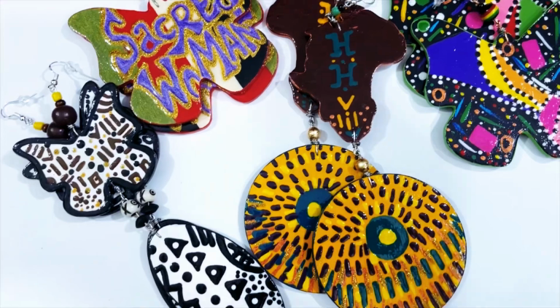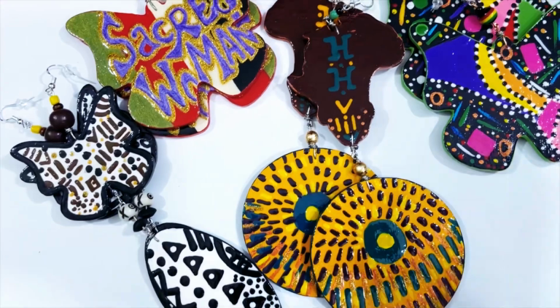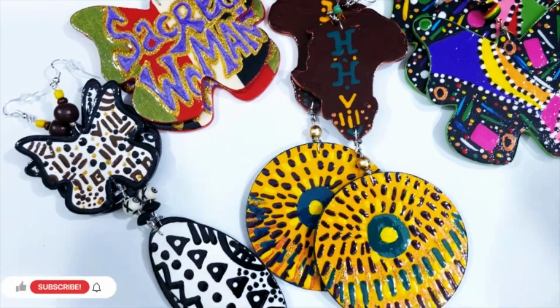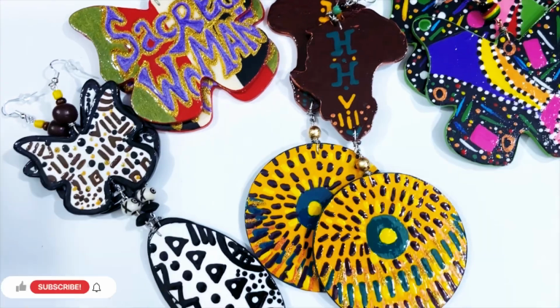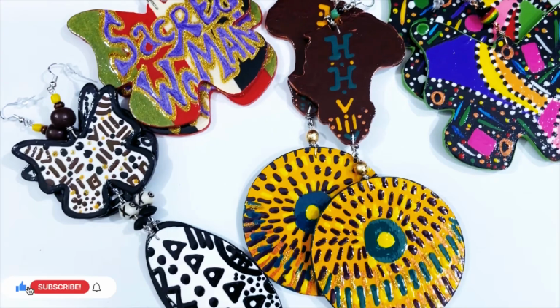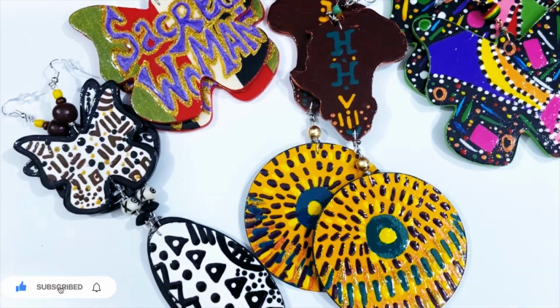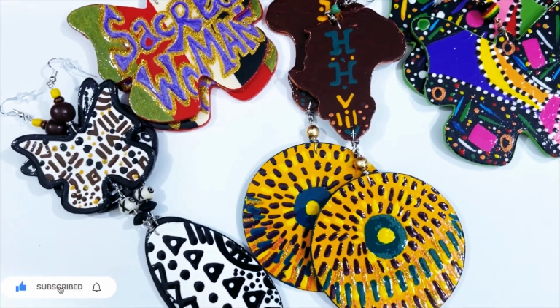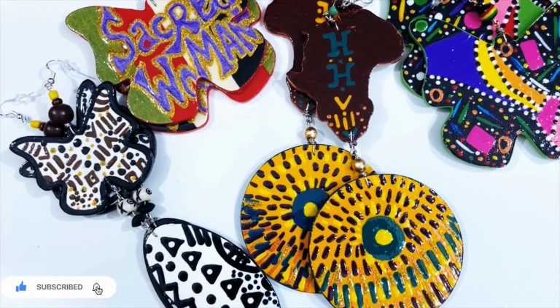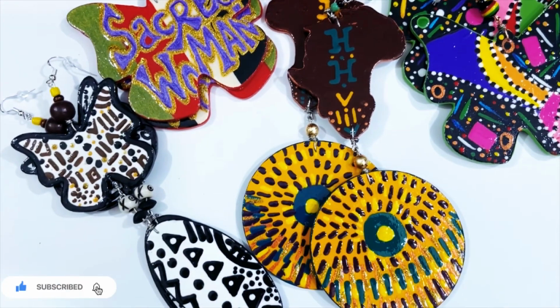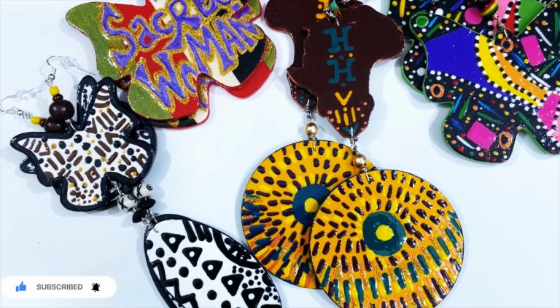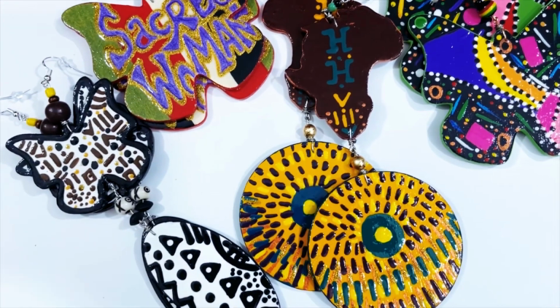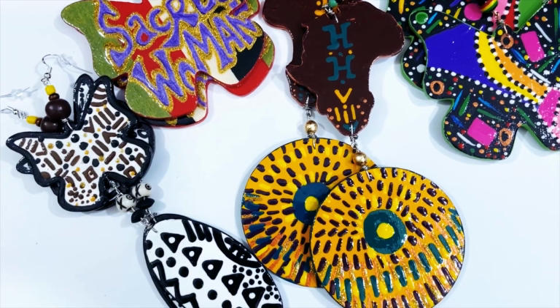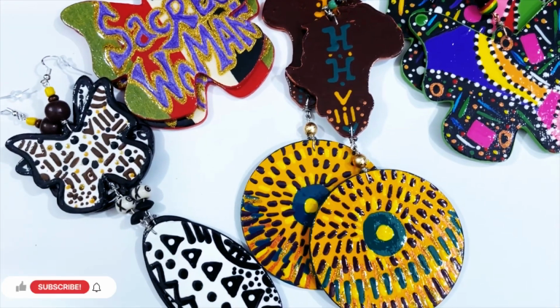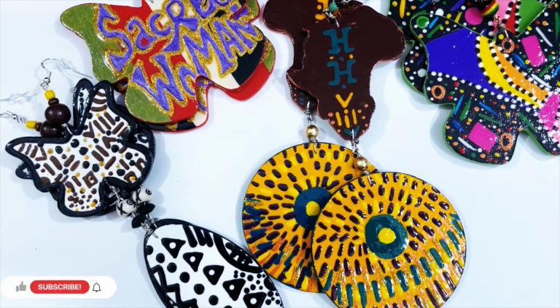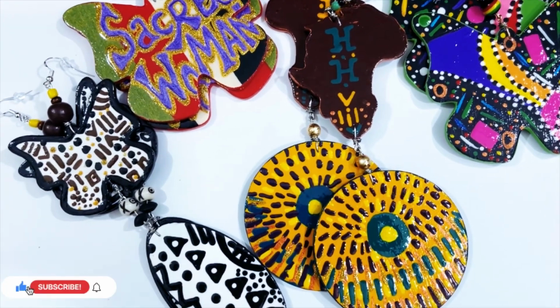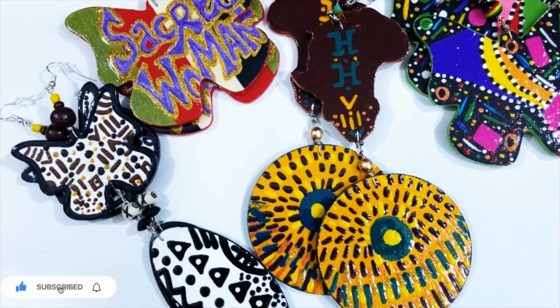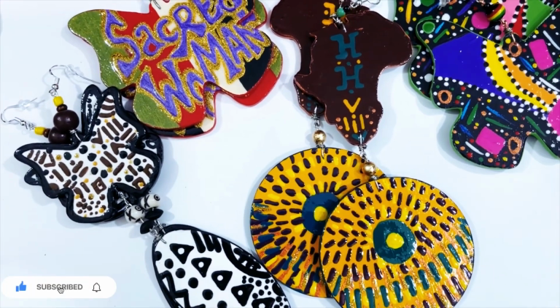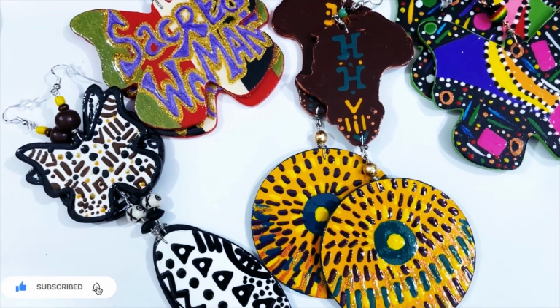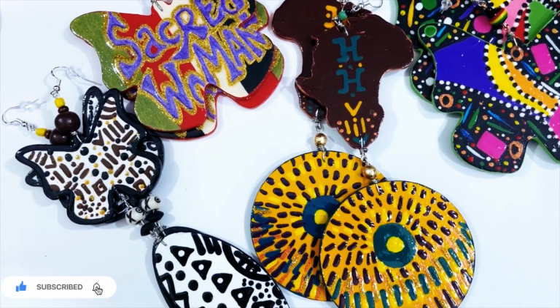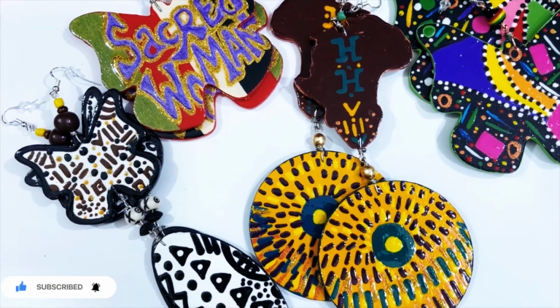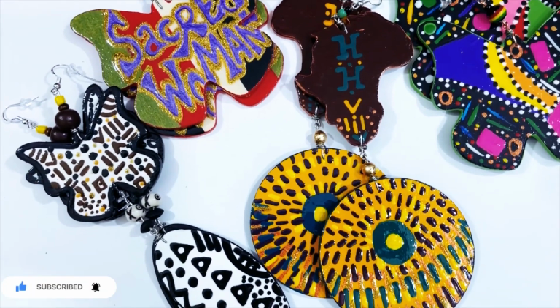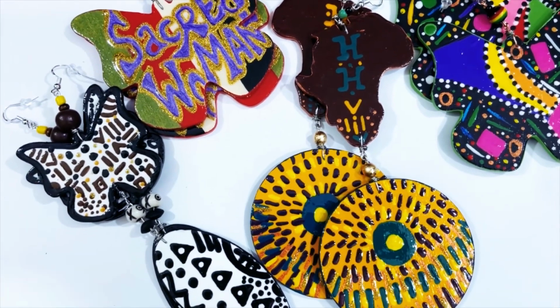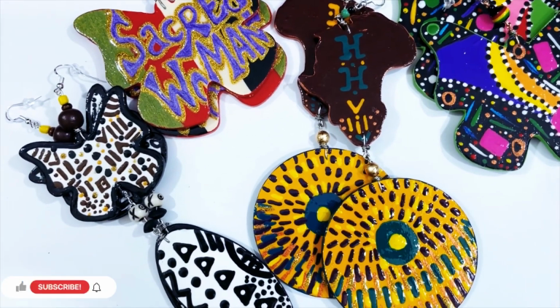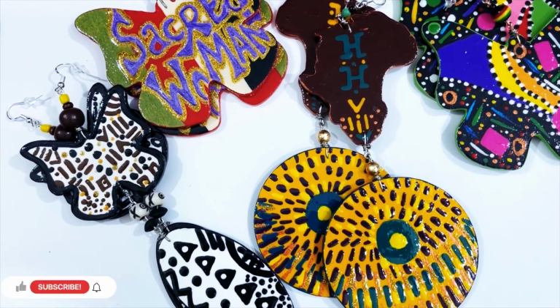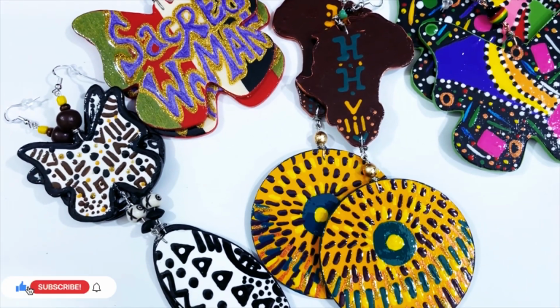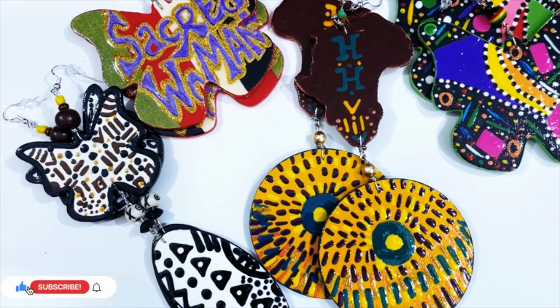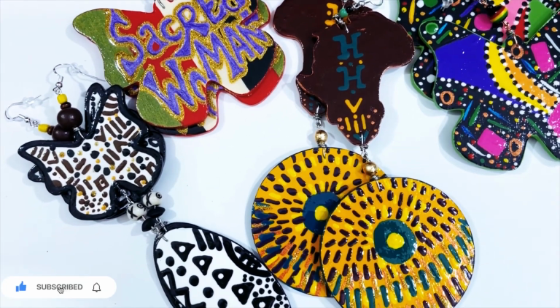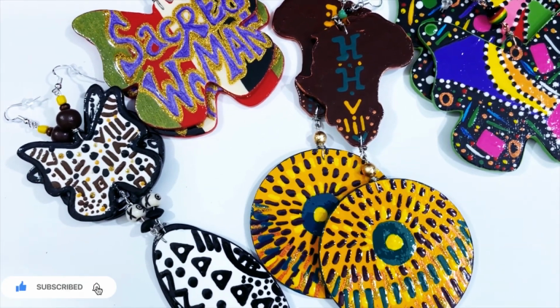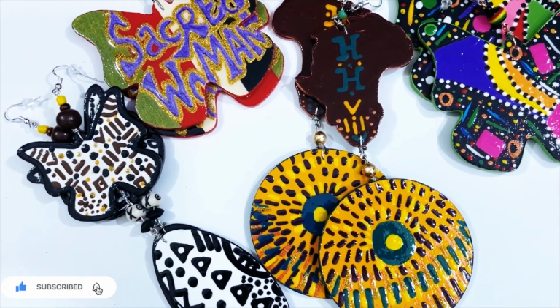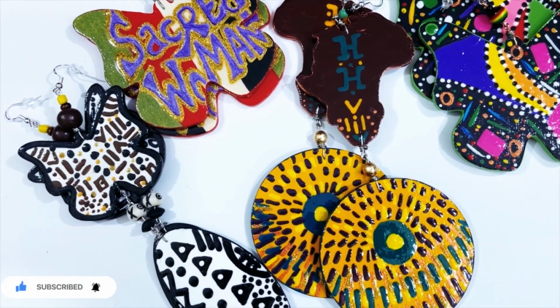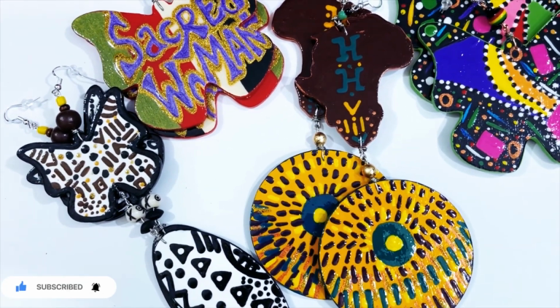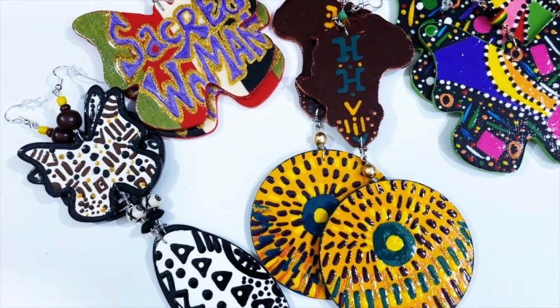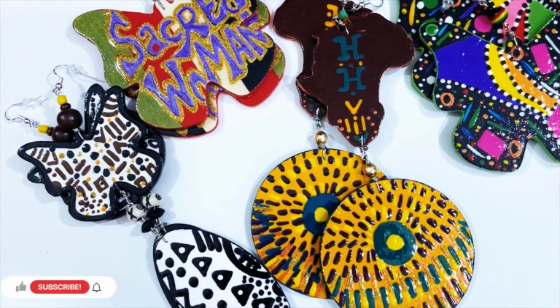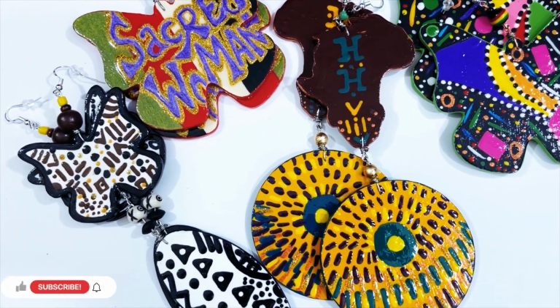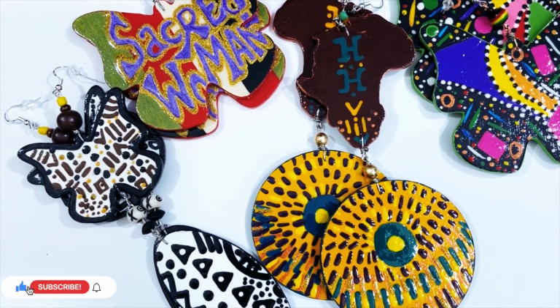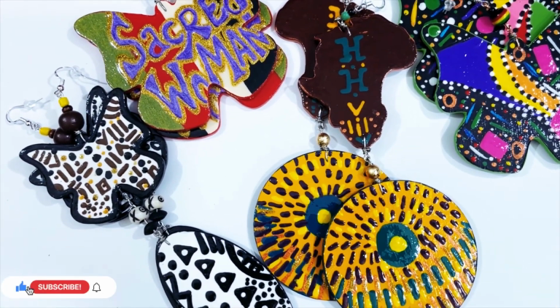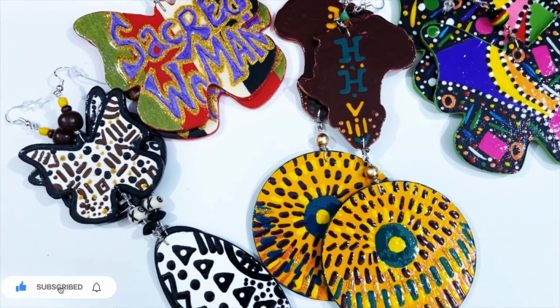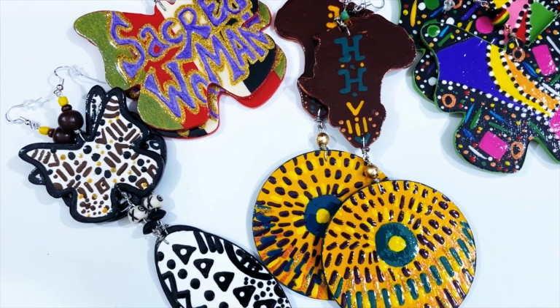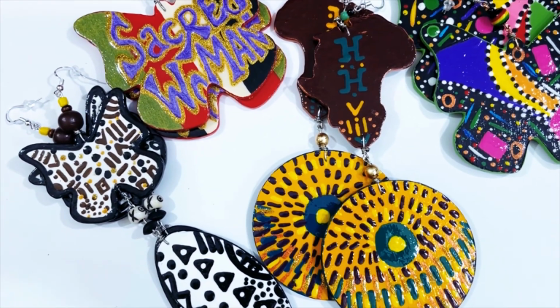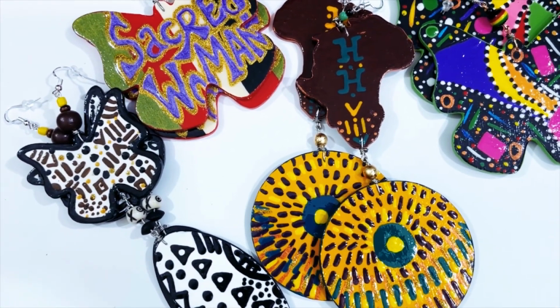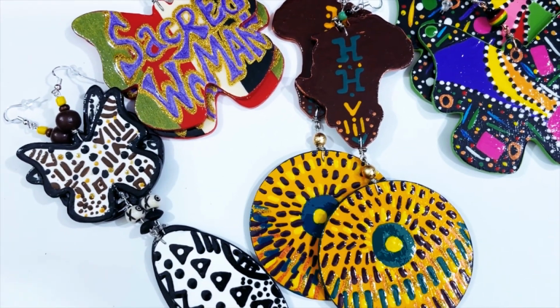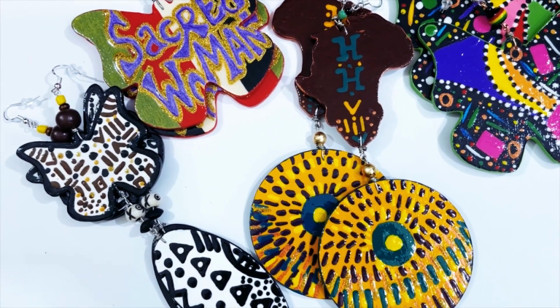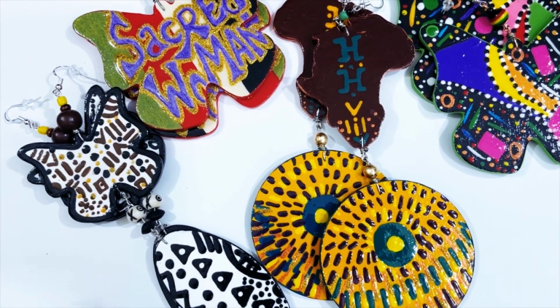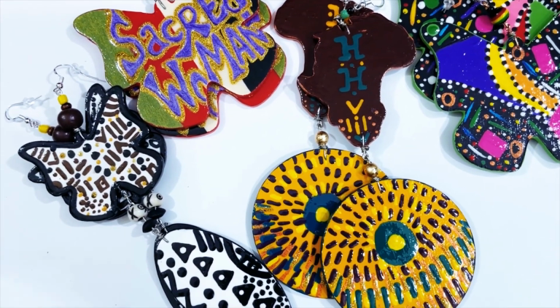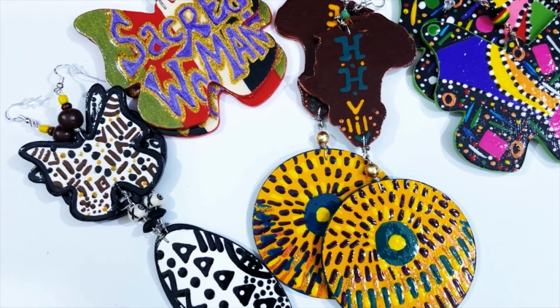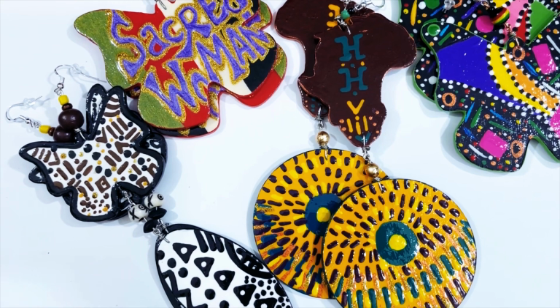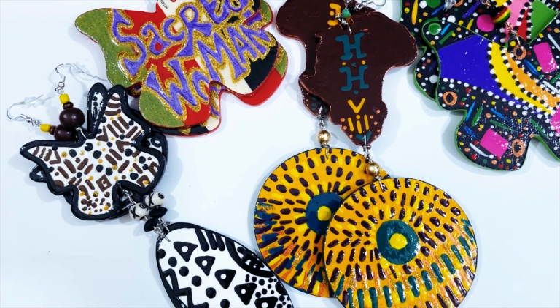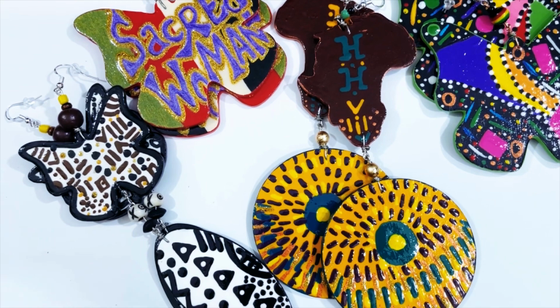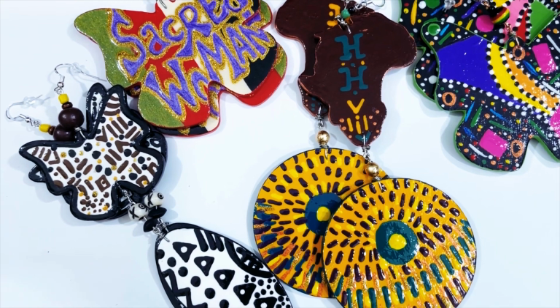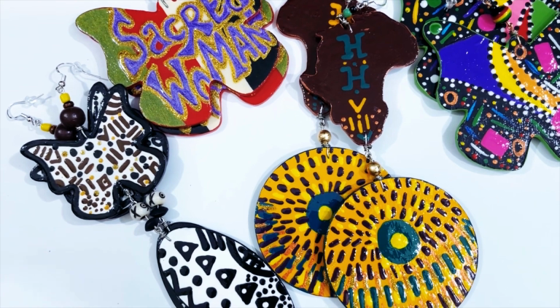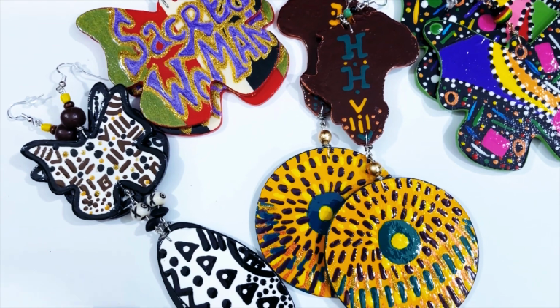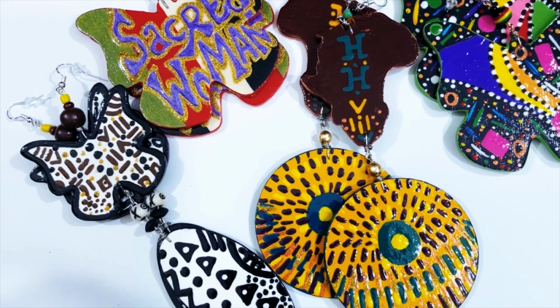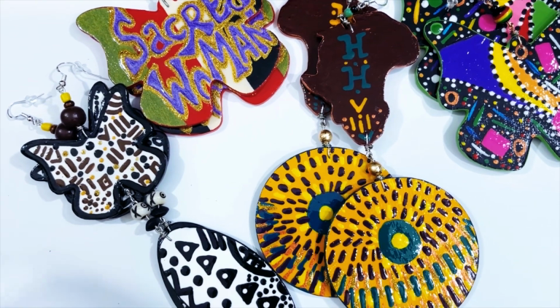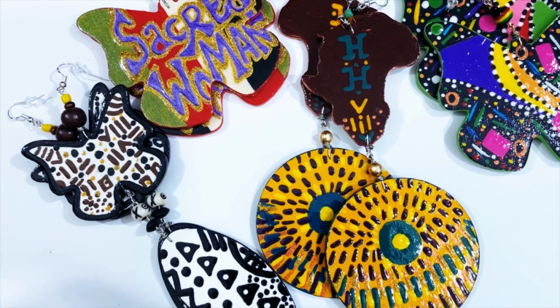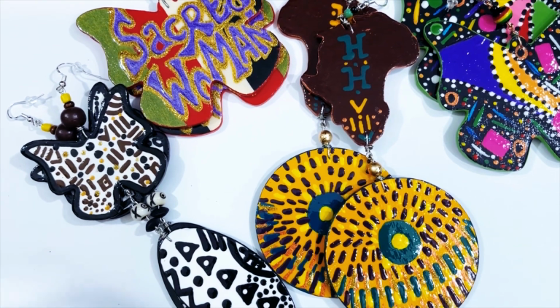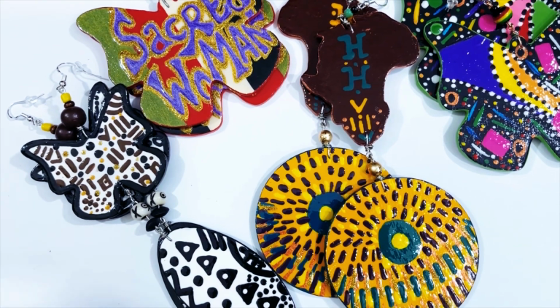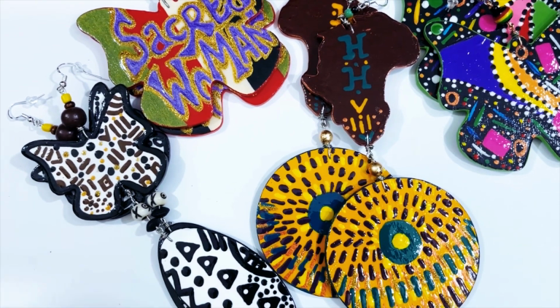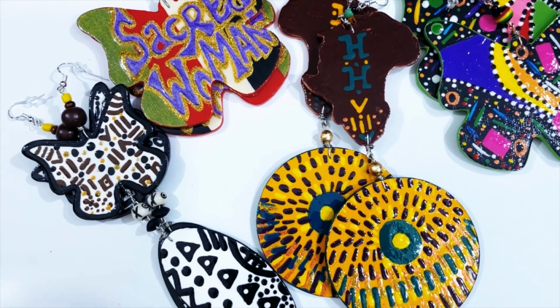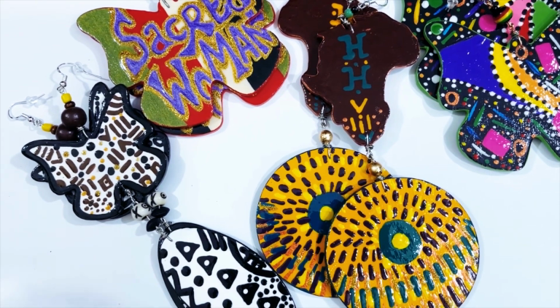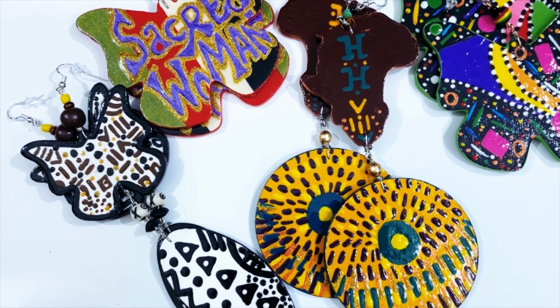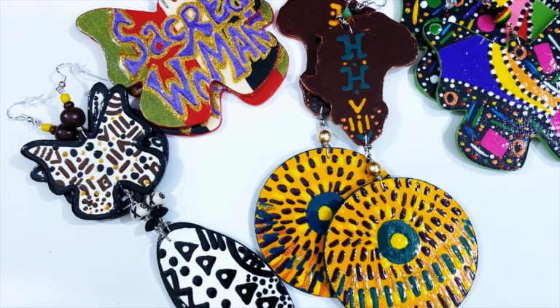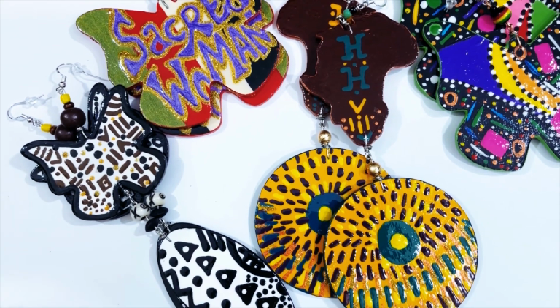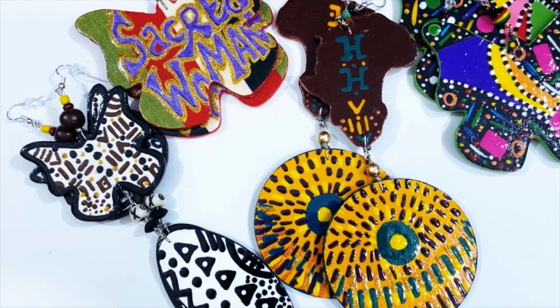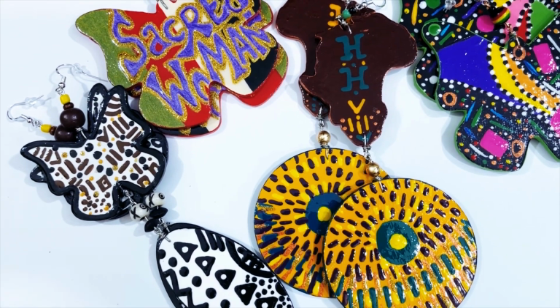Salaam. This is Unity and I'm here to show y'all a quick way to package your hand-painted earrings.